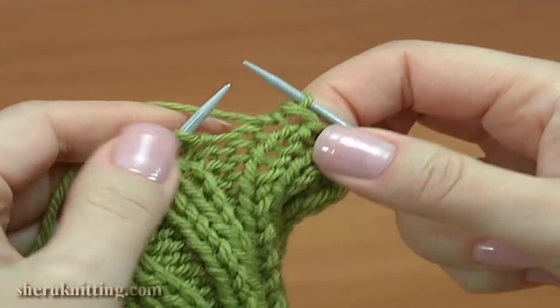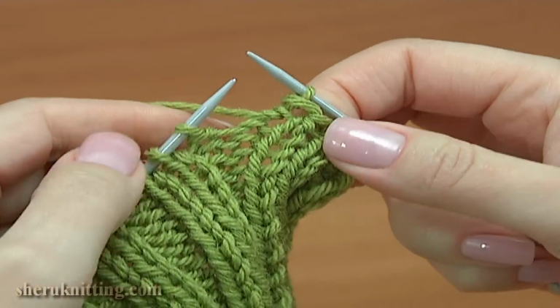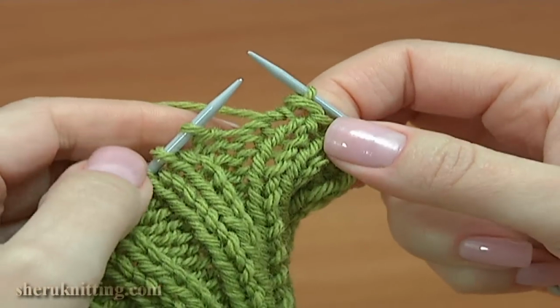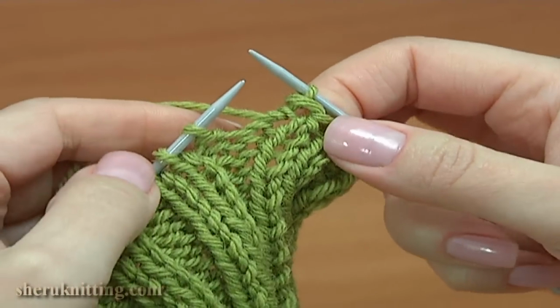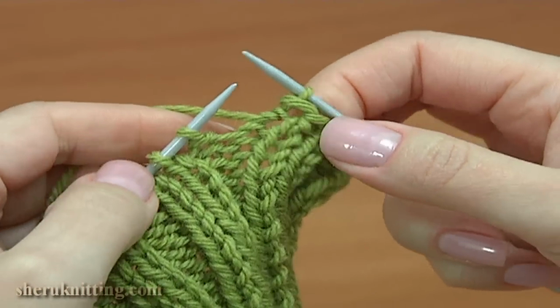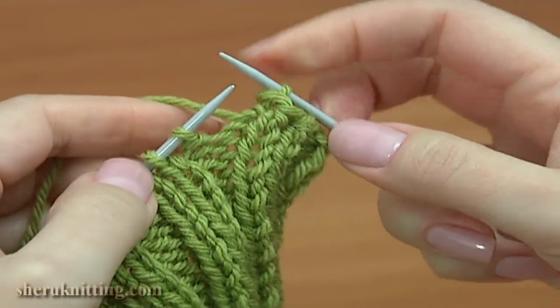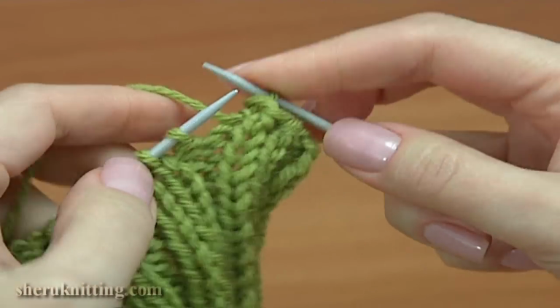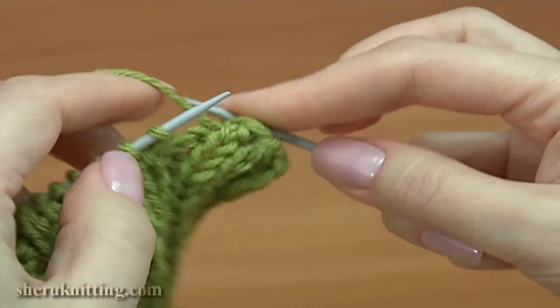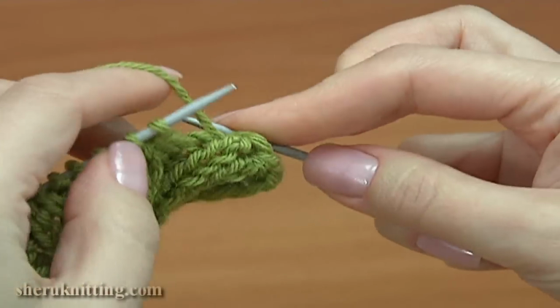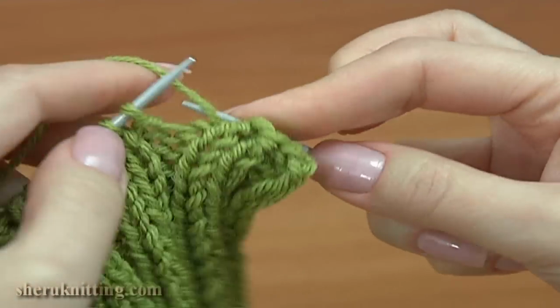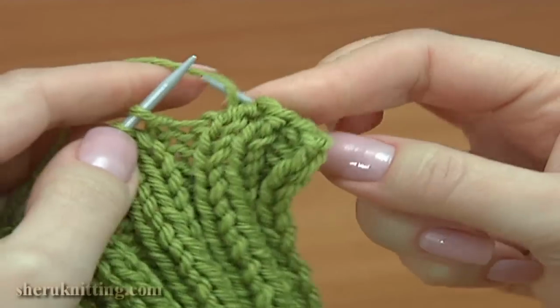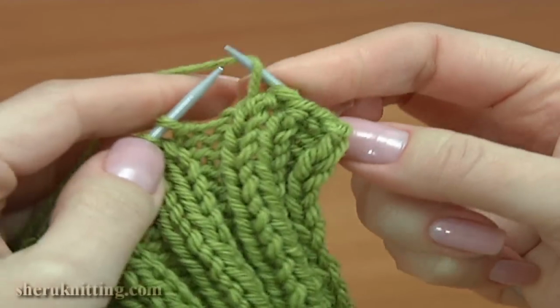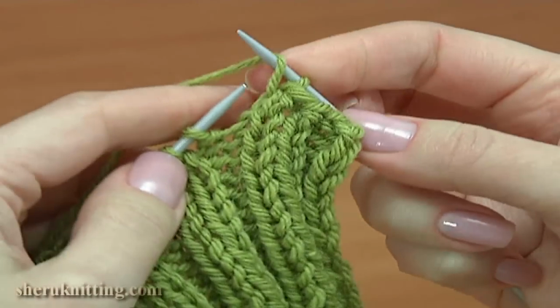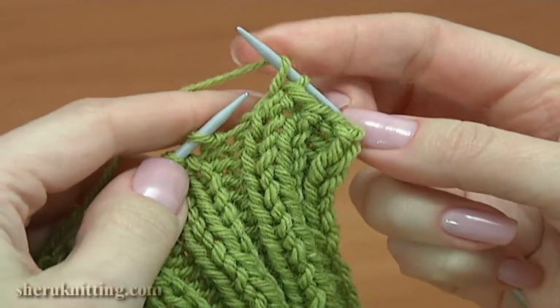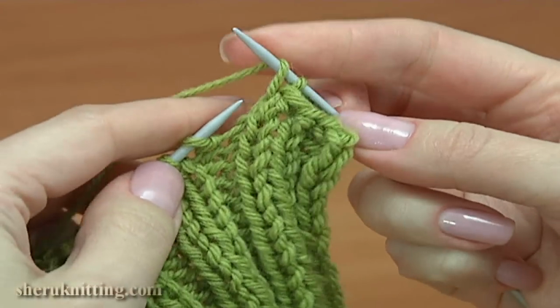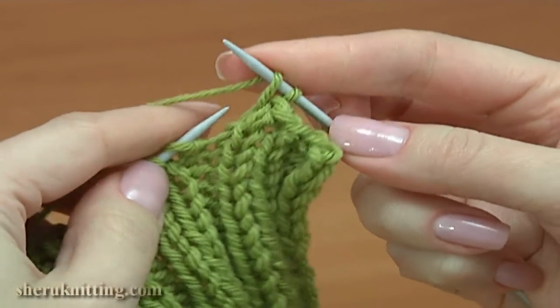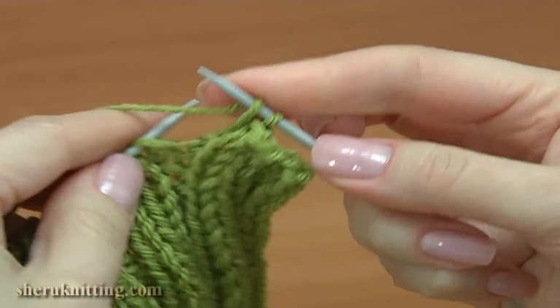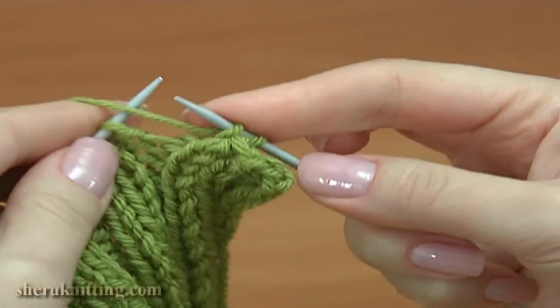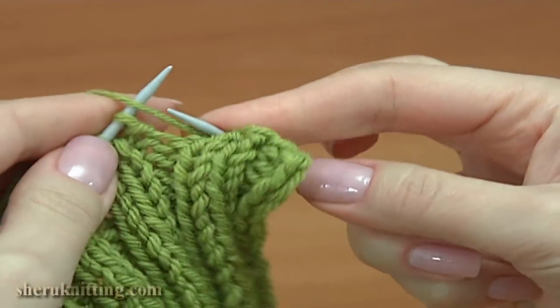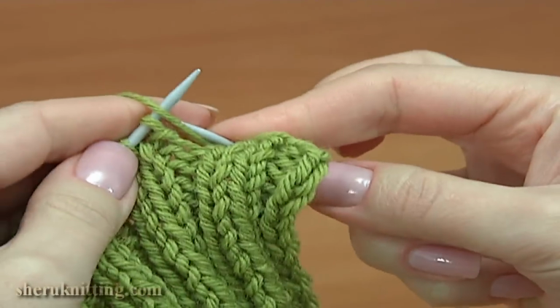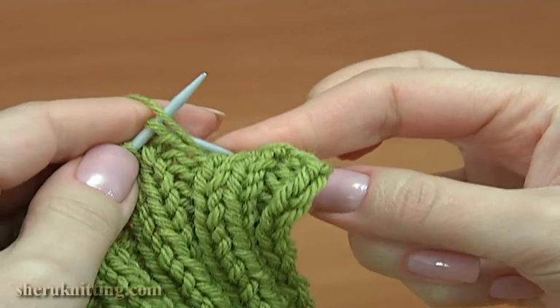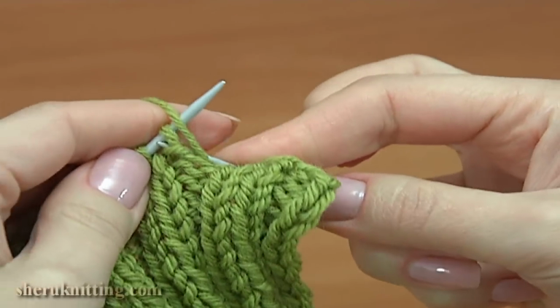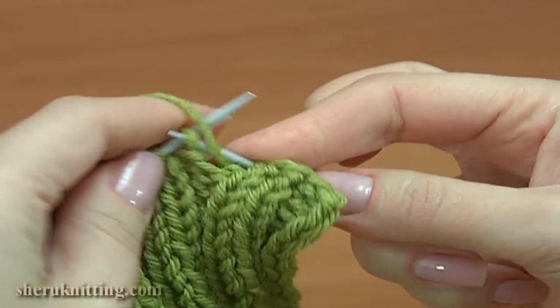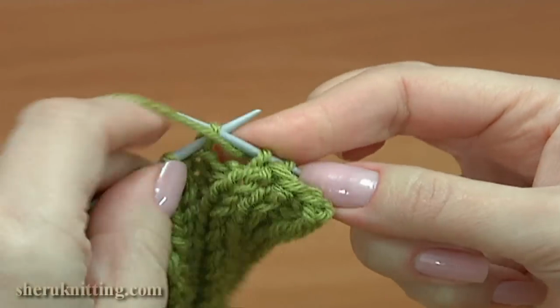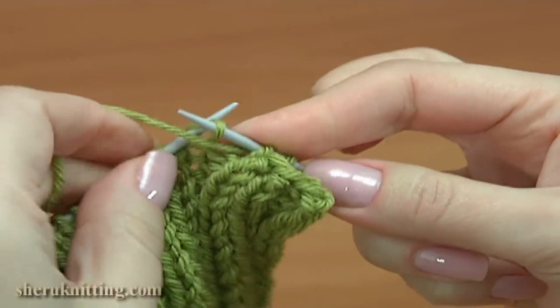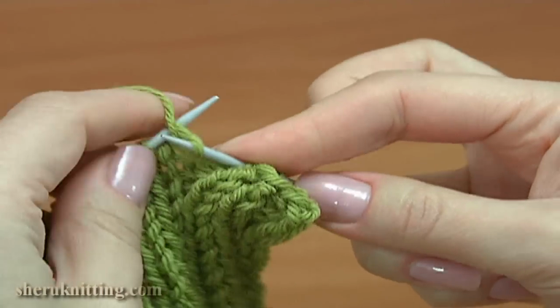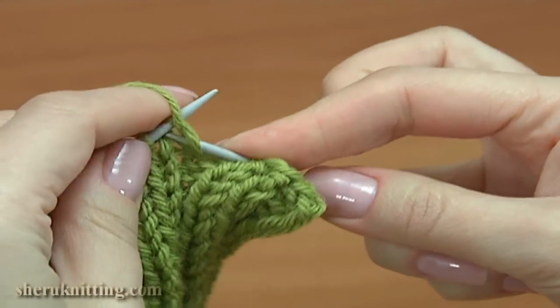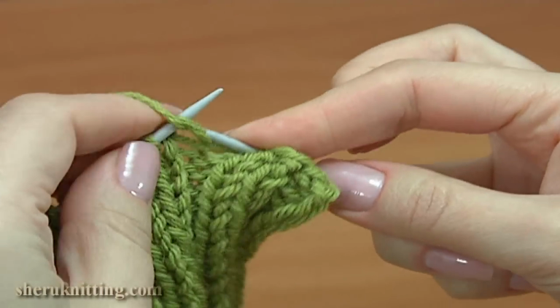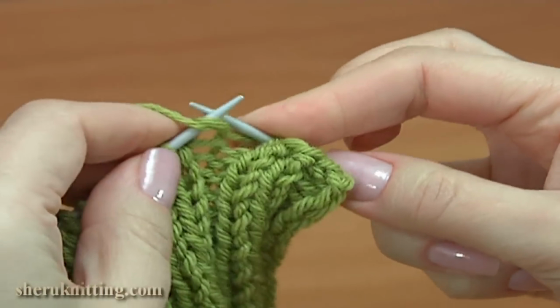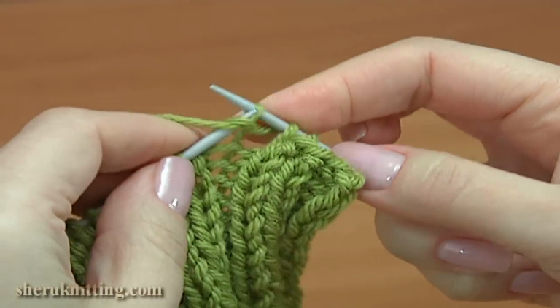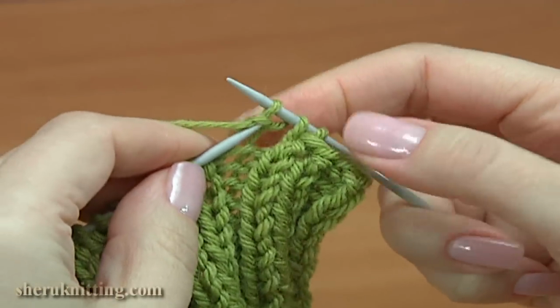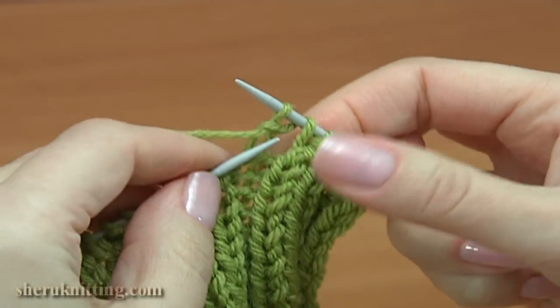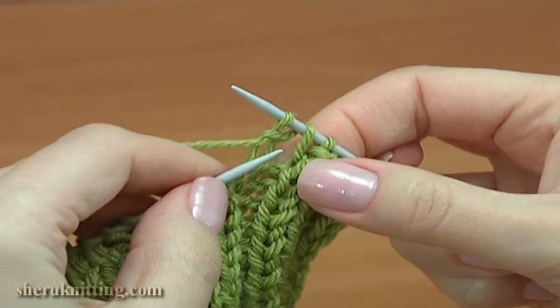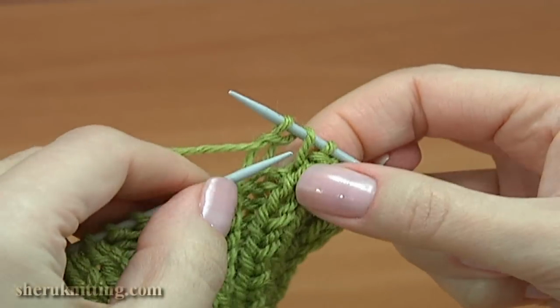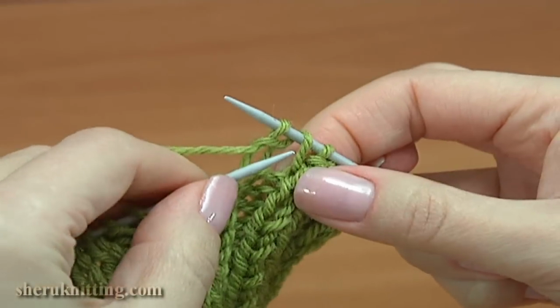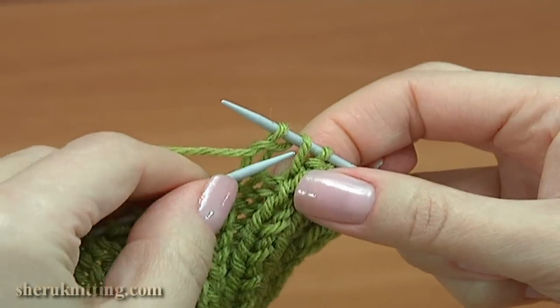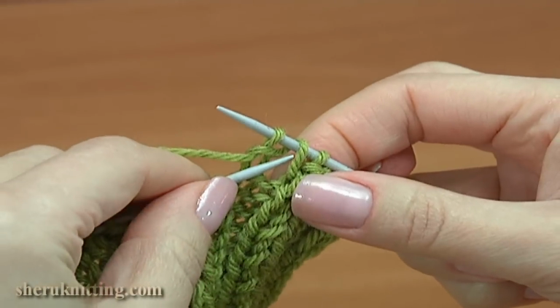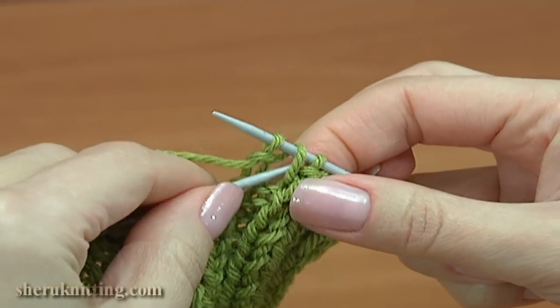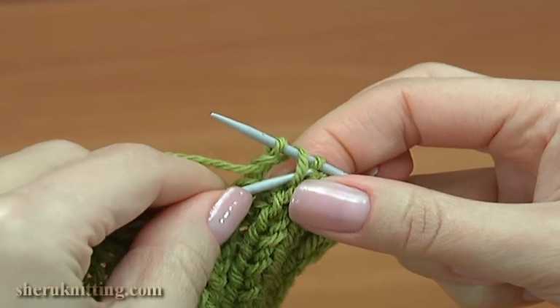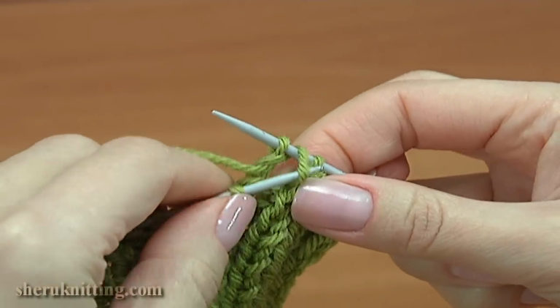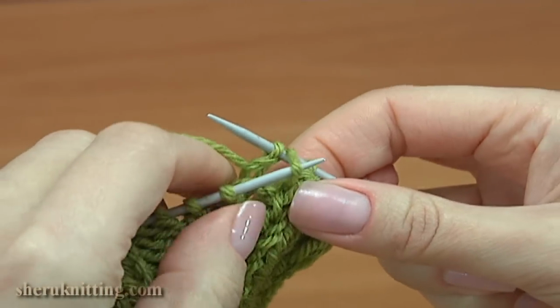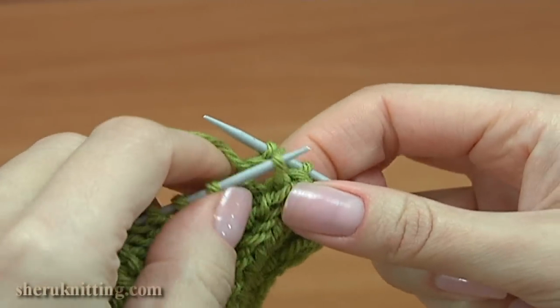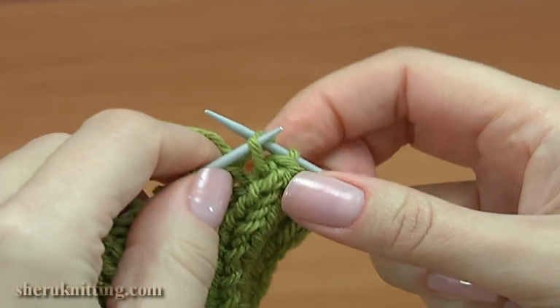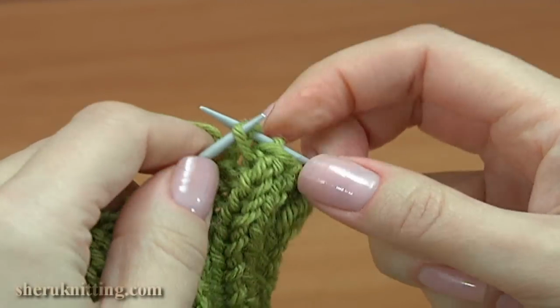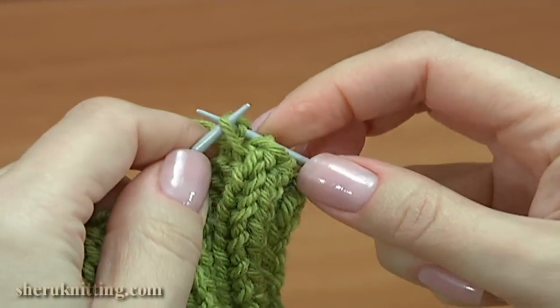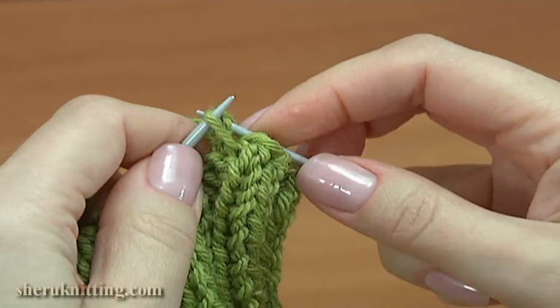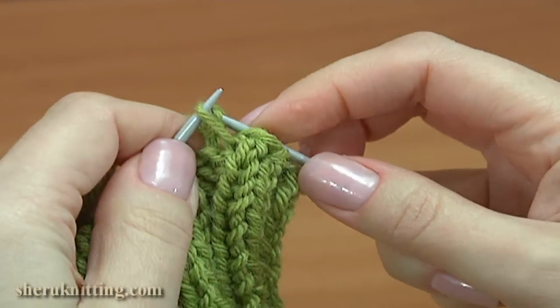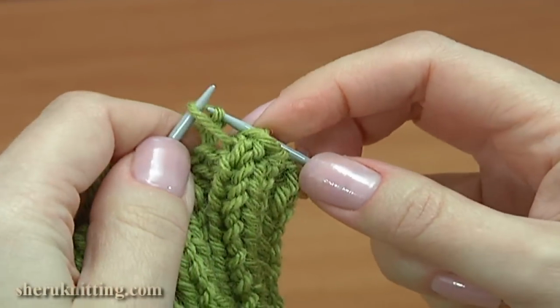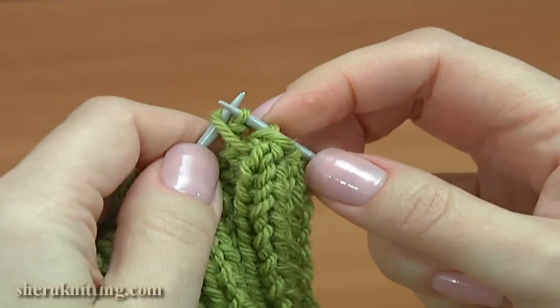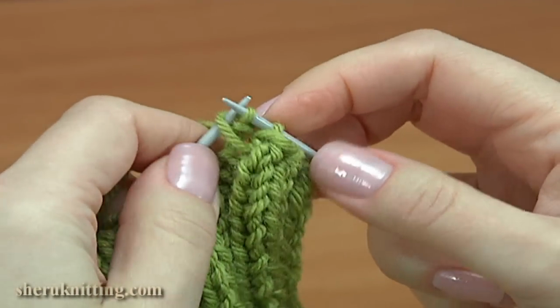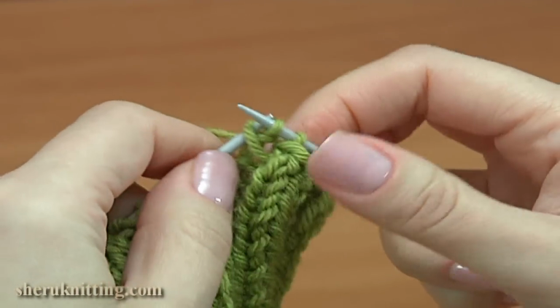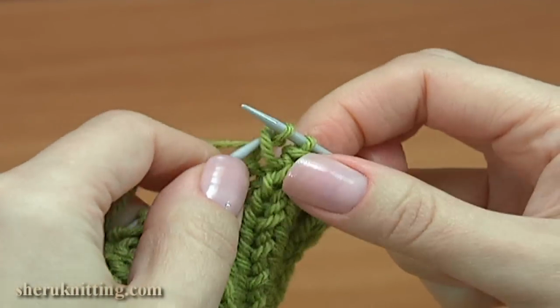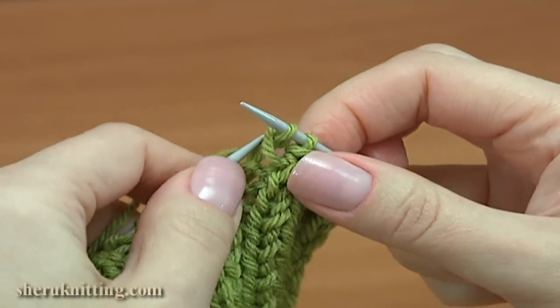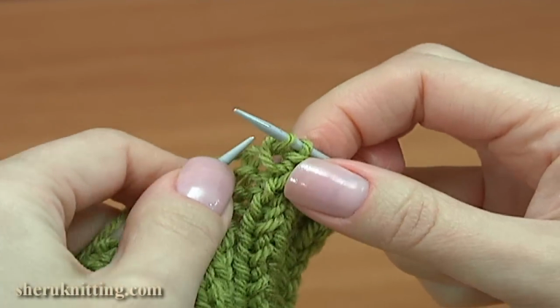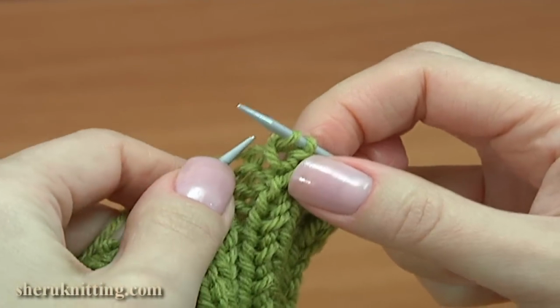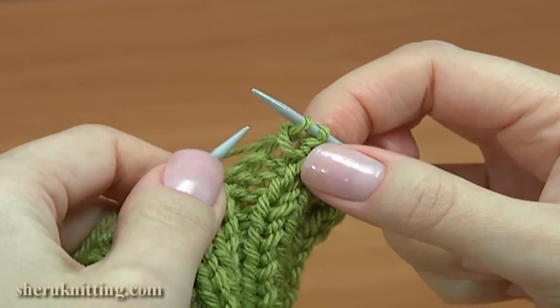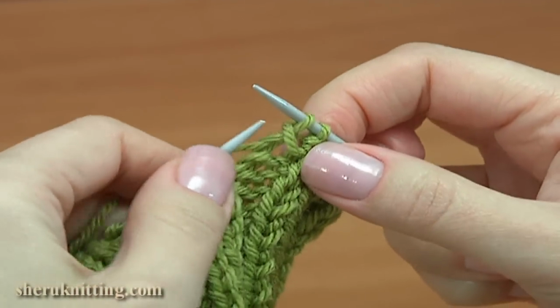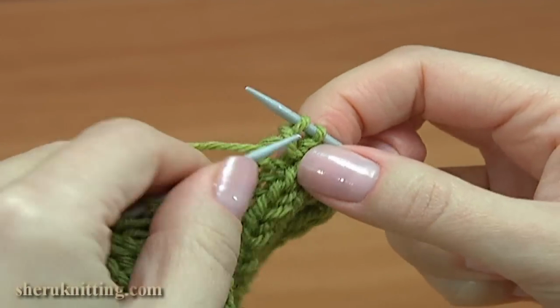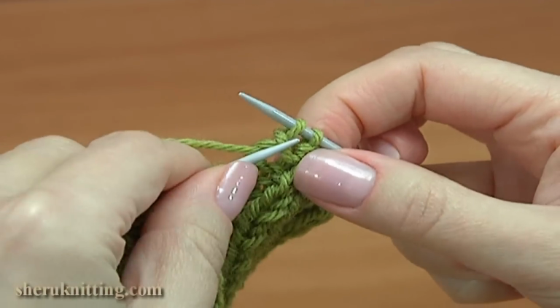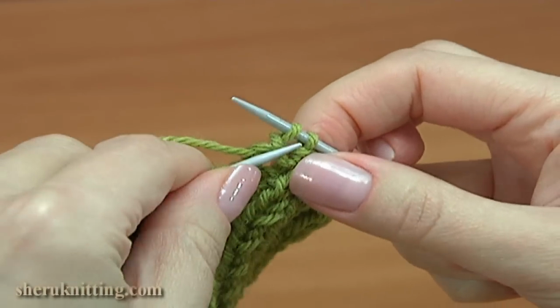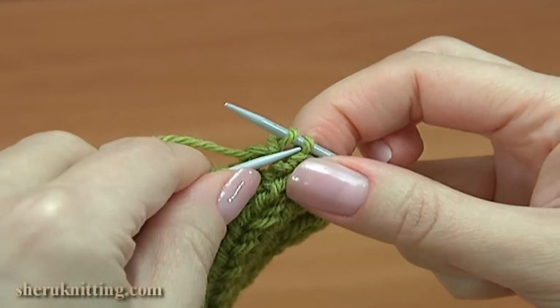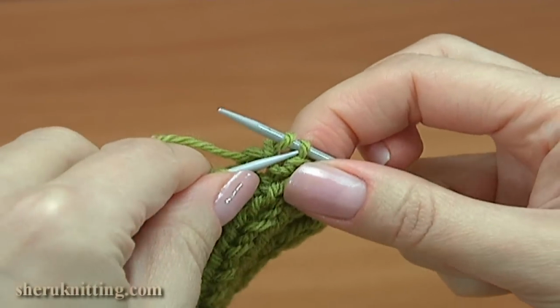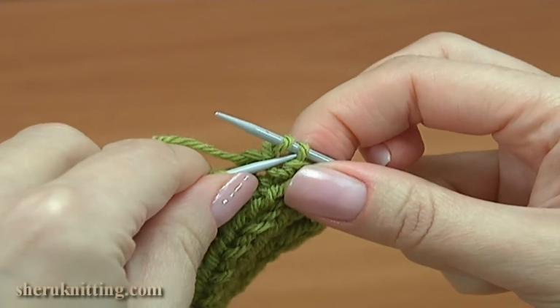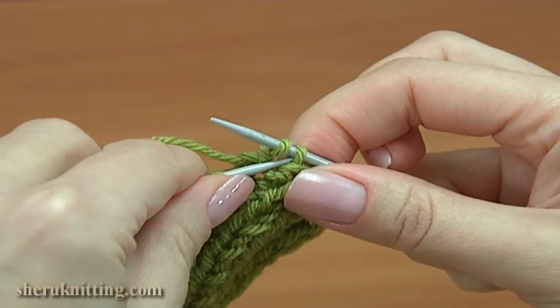Yarn over, purl one, yarn over, pull it through. Take the previous stitch, pull it through.